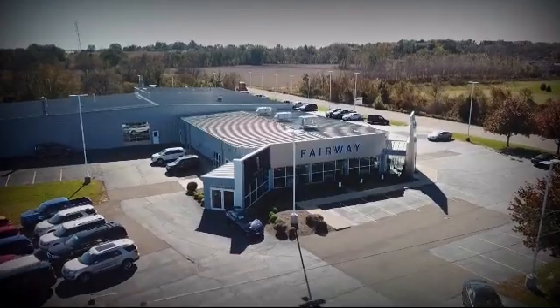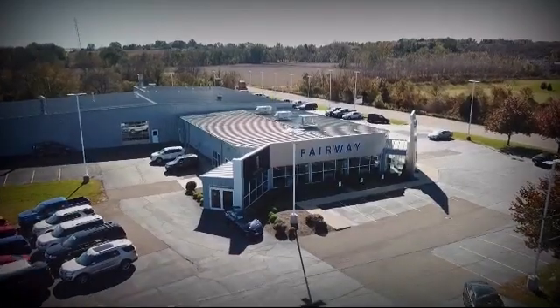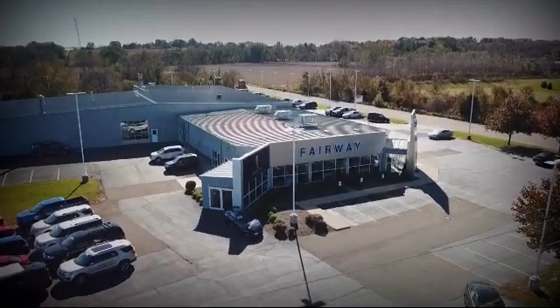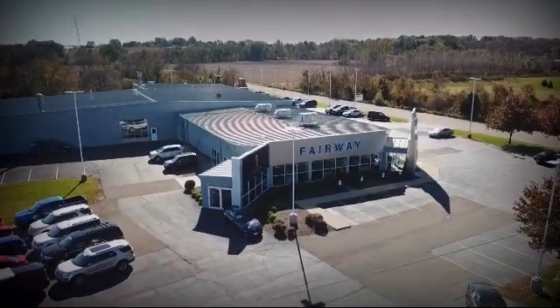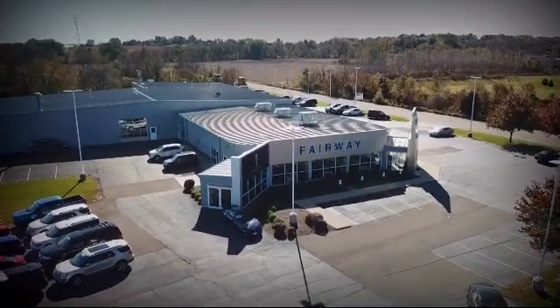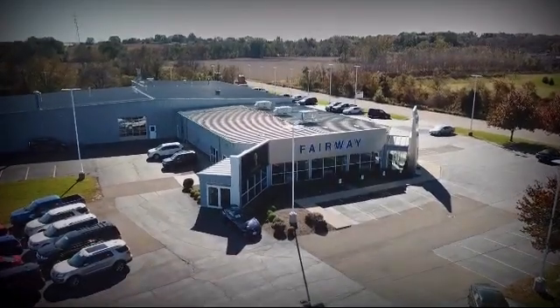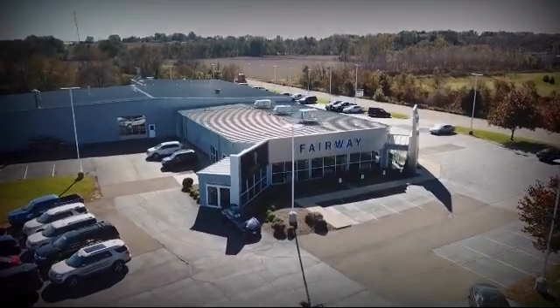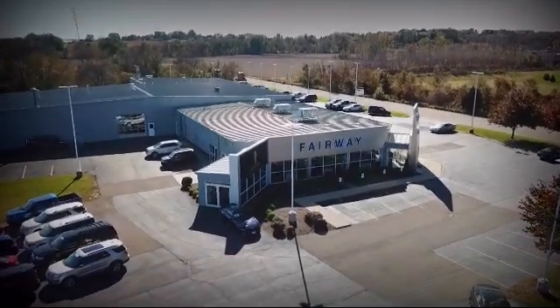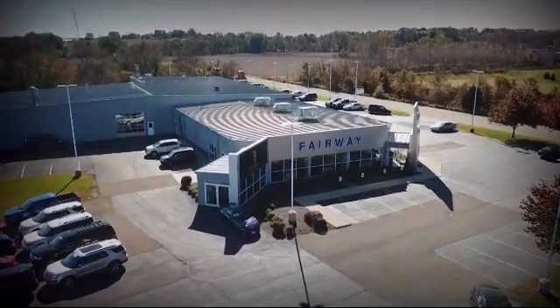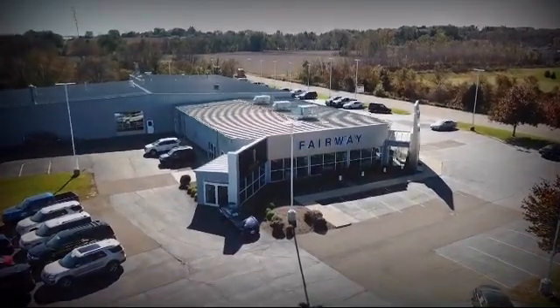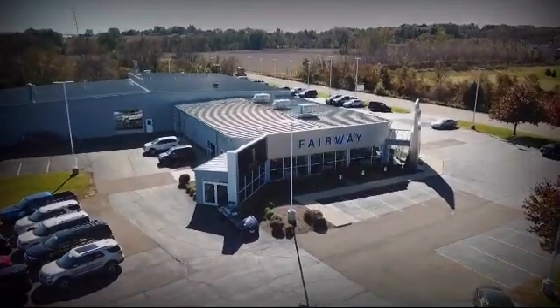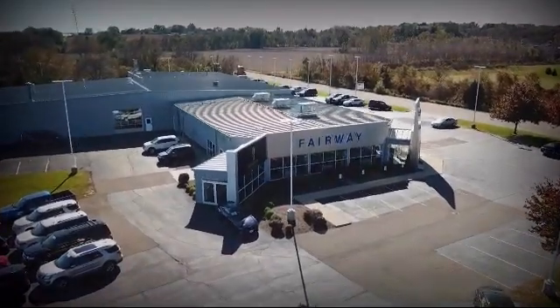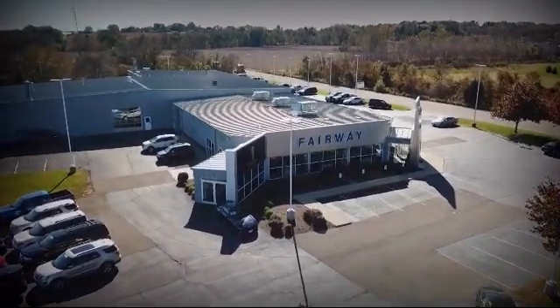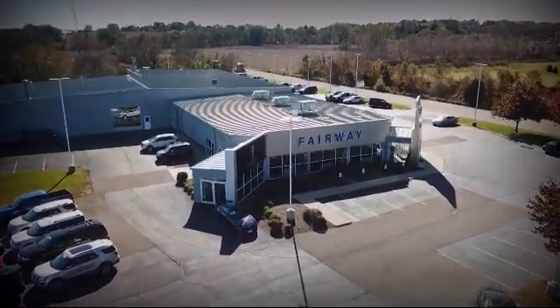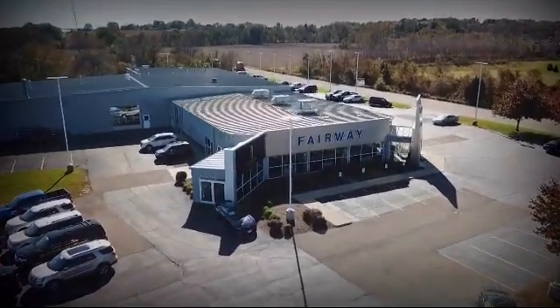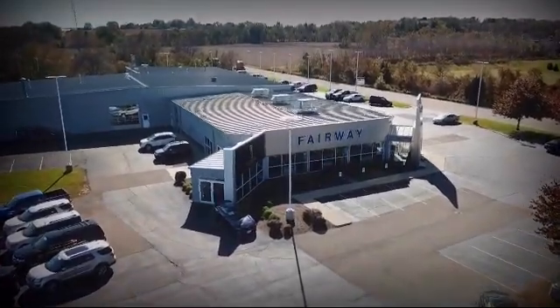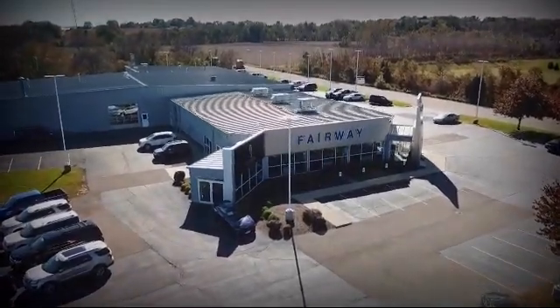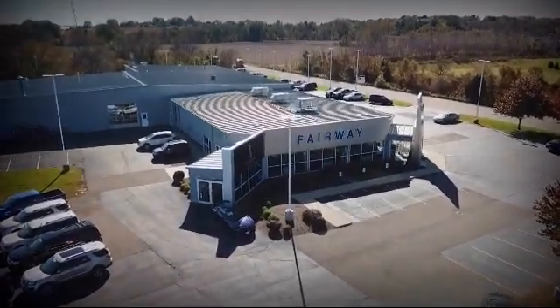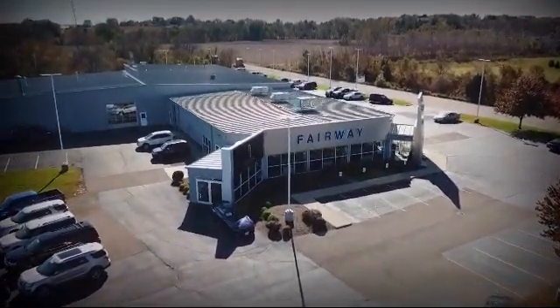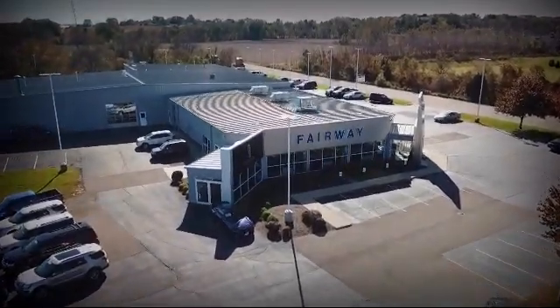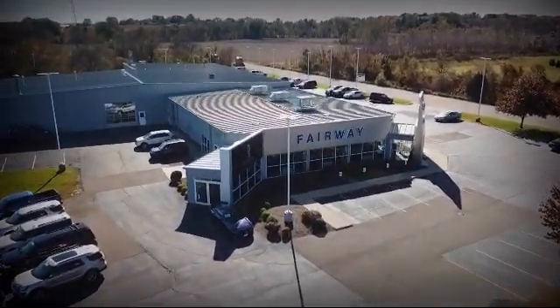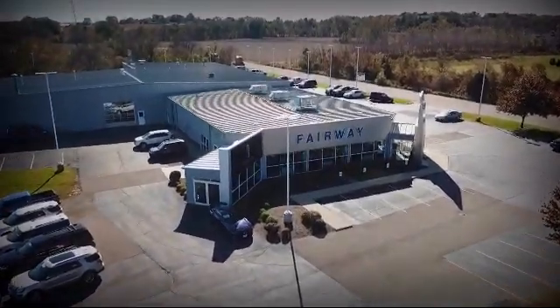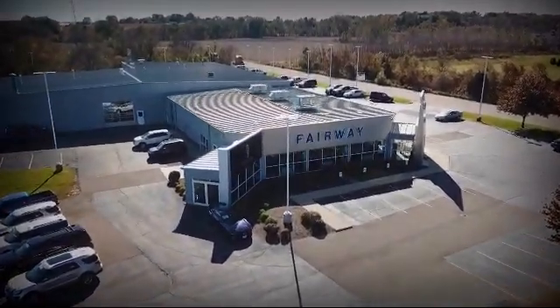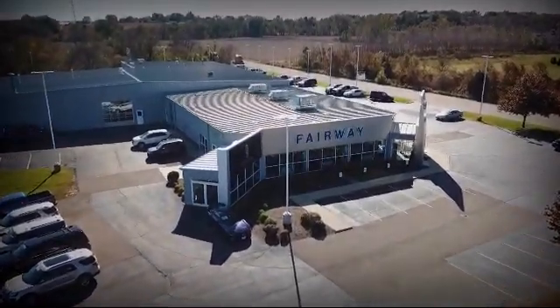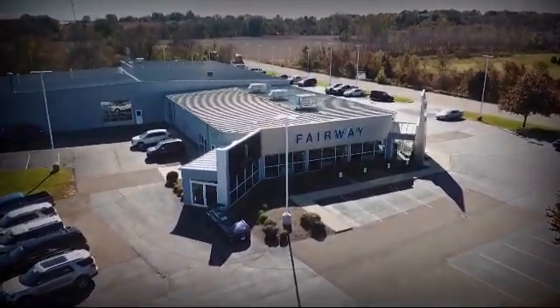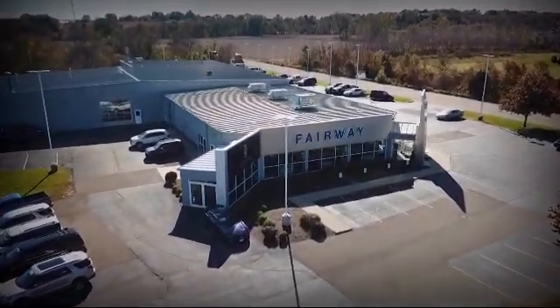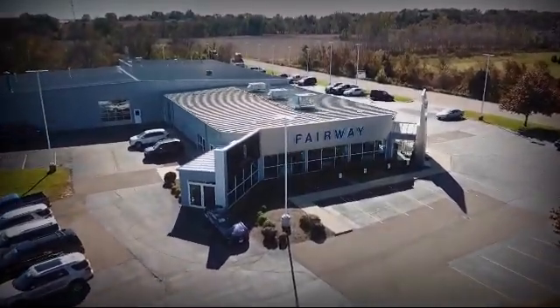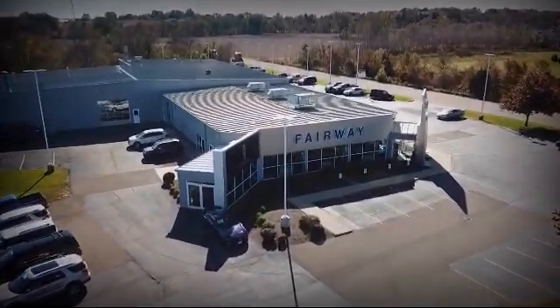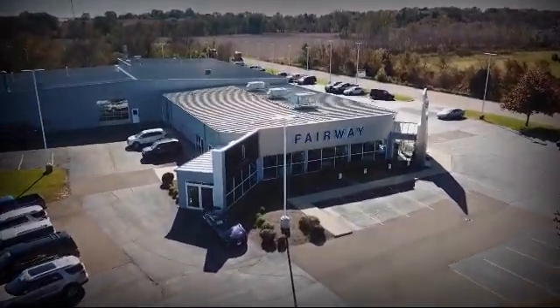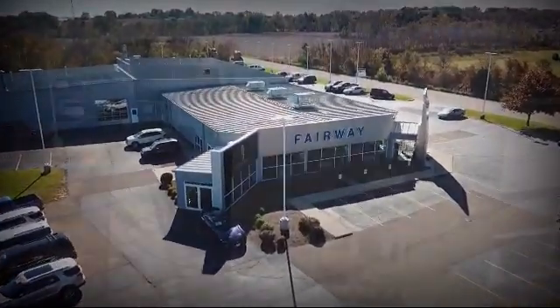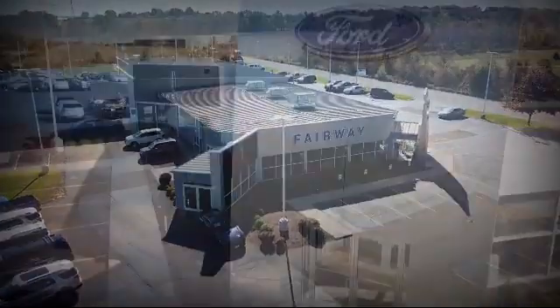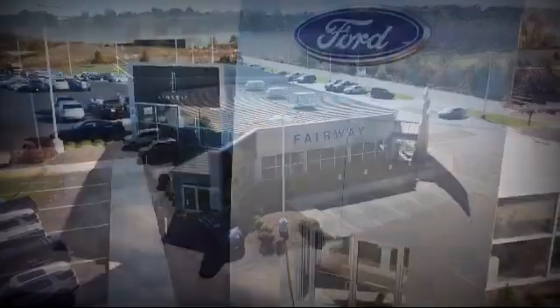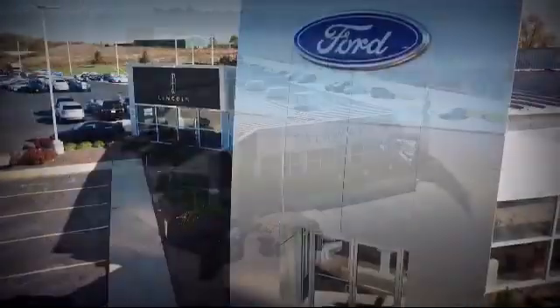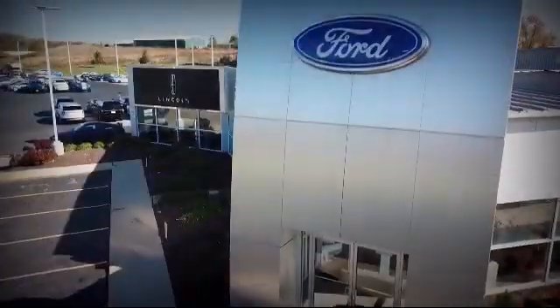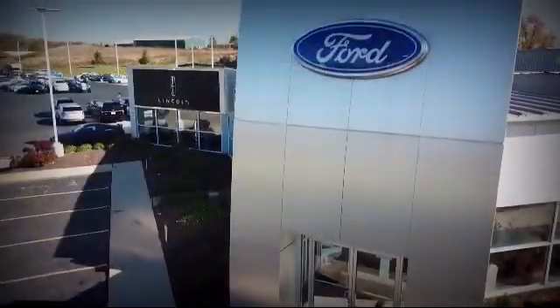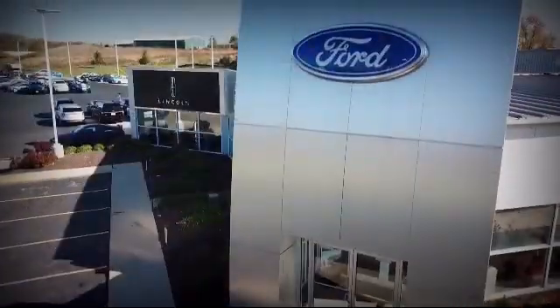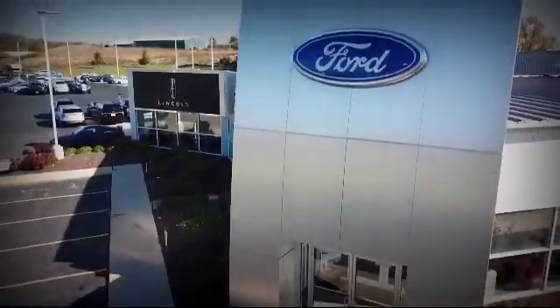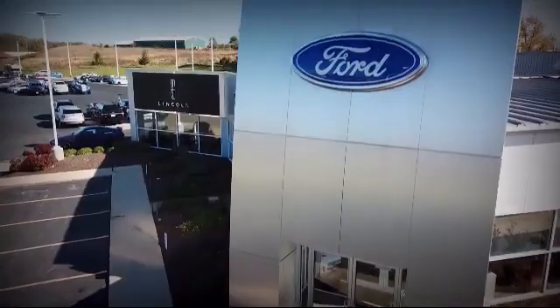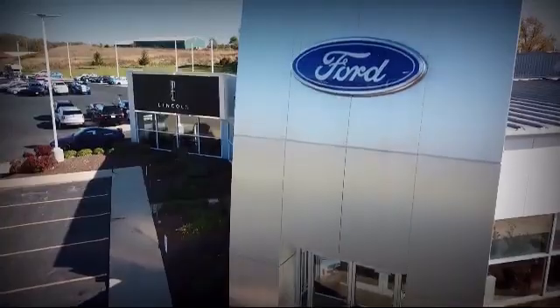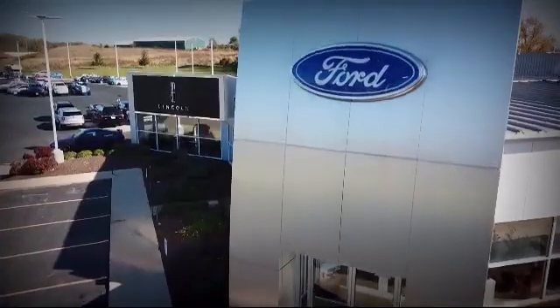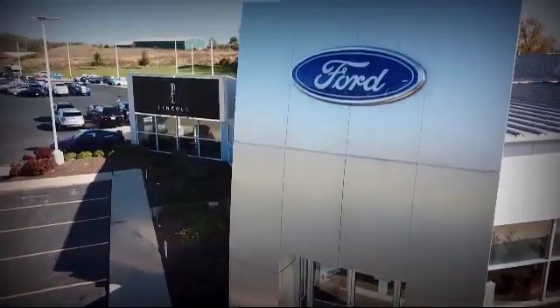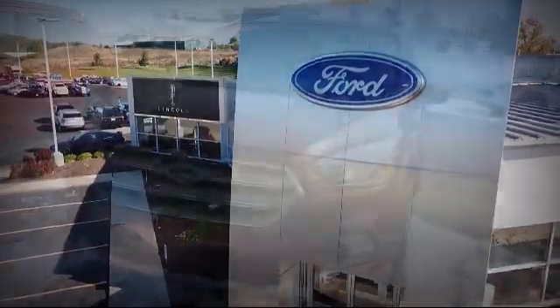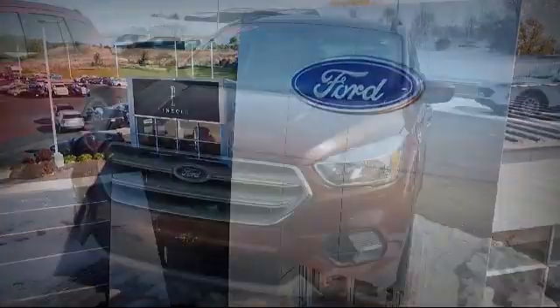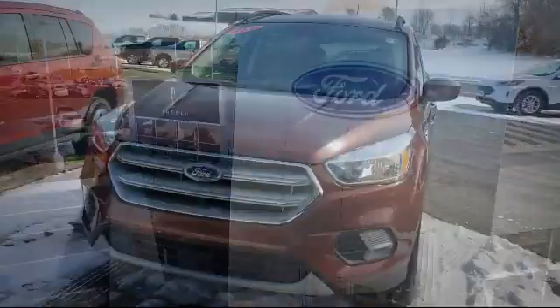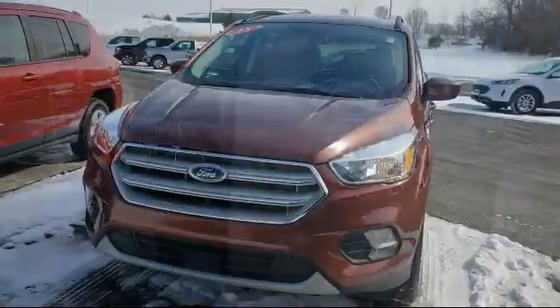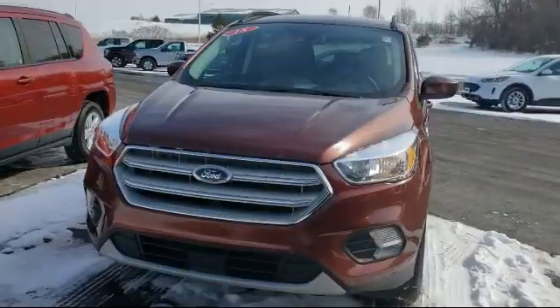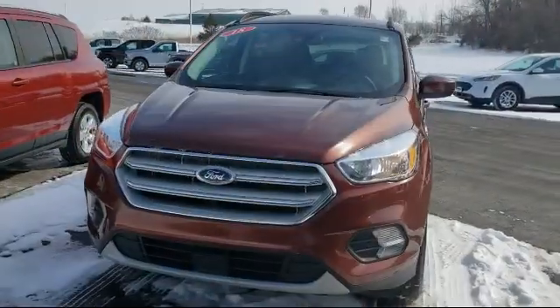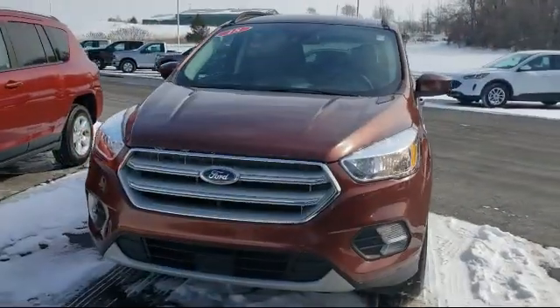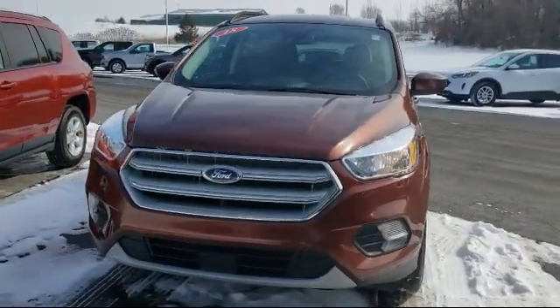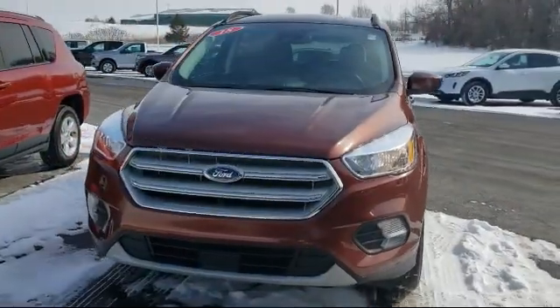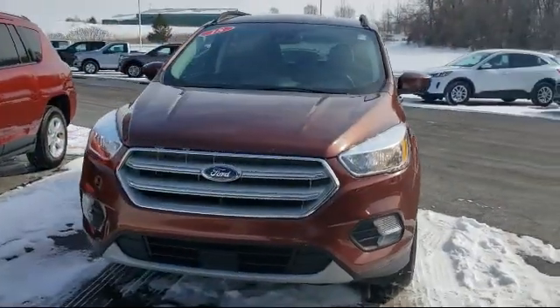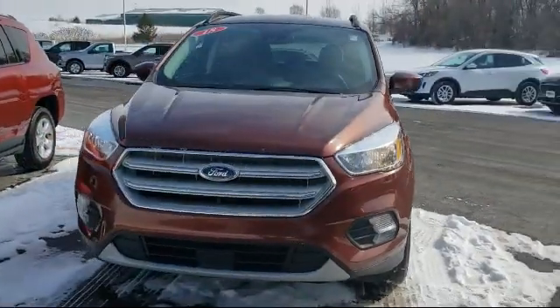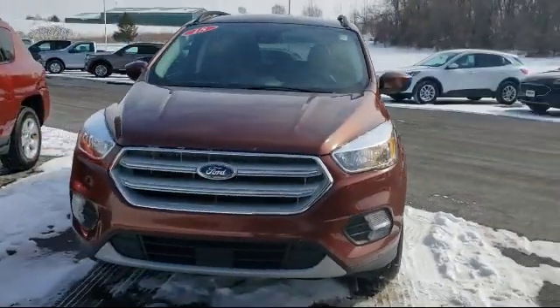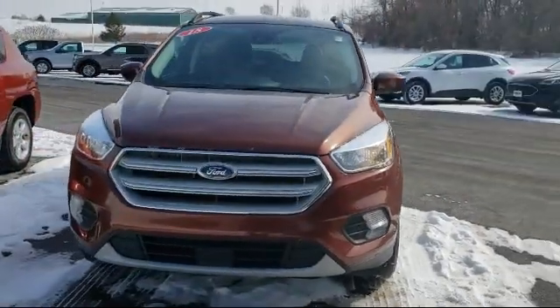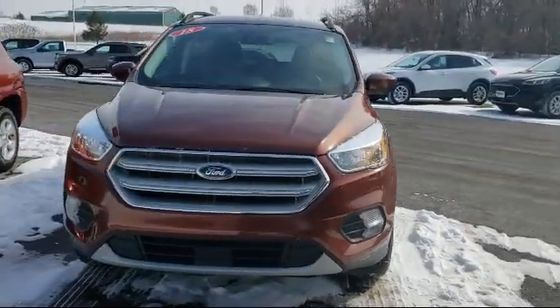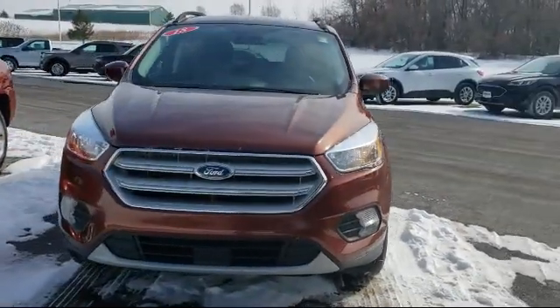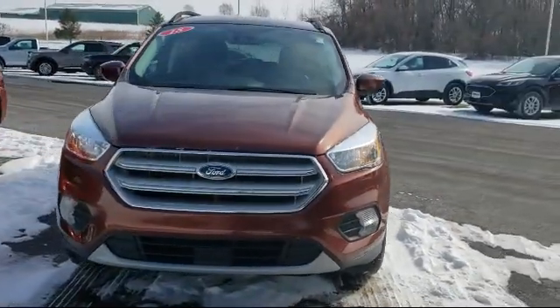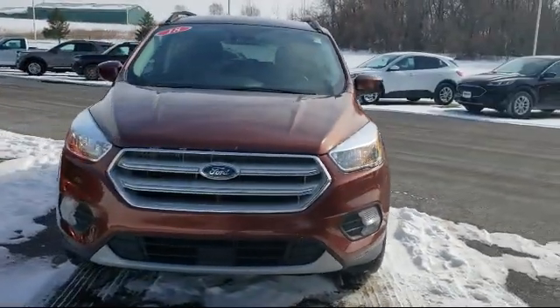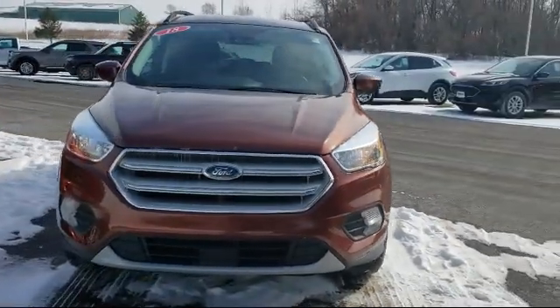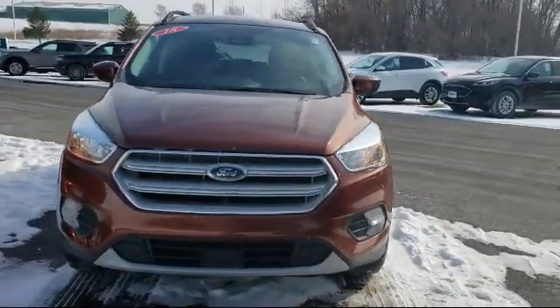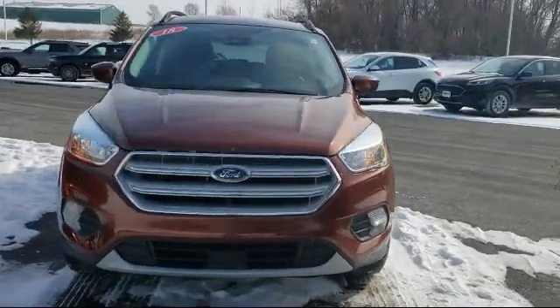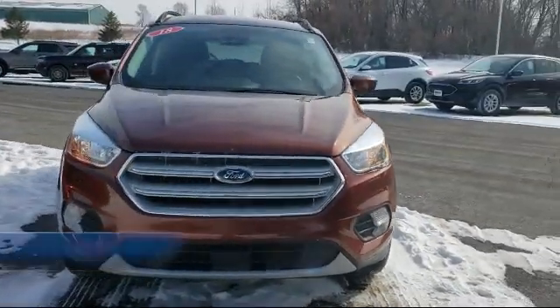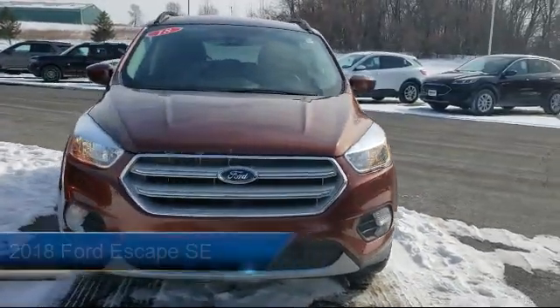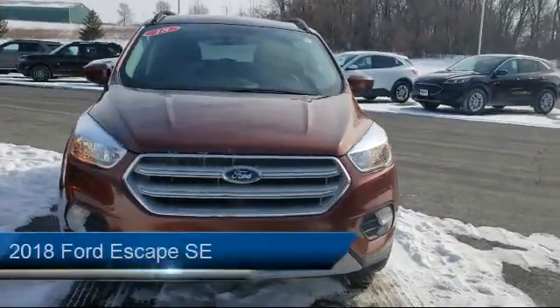Welcome to Fairway Ford, your premier destination for purchasing a vehicle. Here's a look at another one of our great vehicles in inventory.